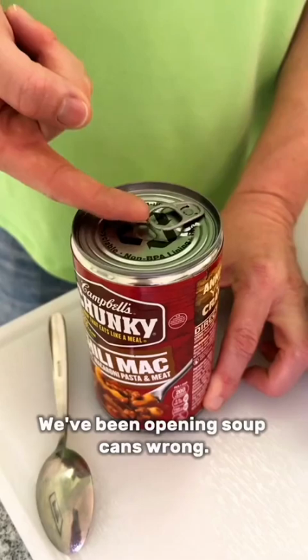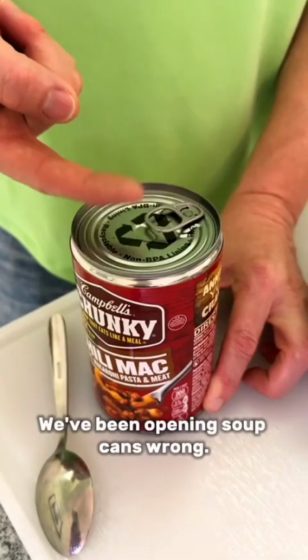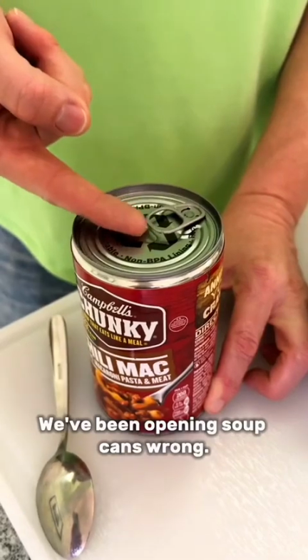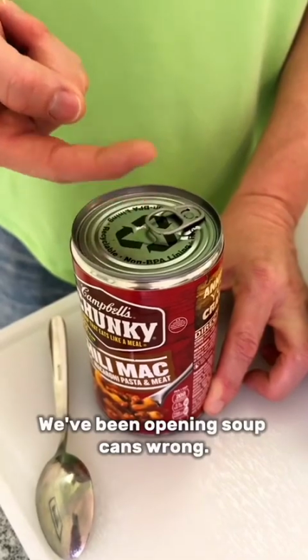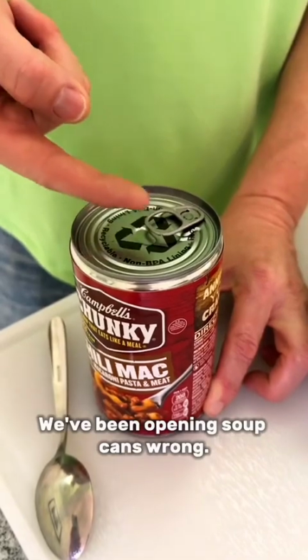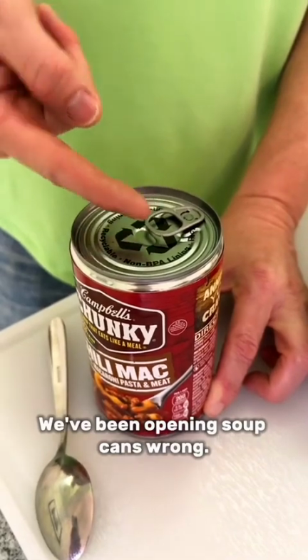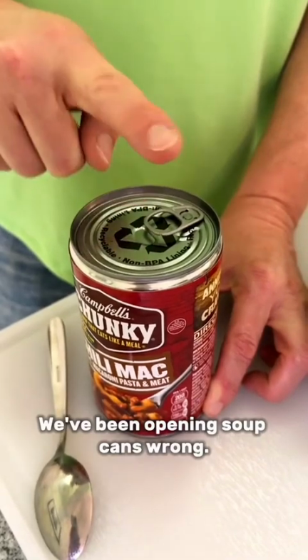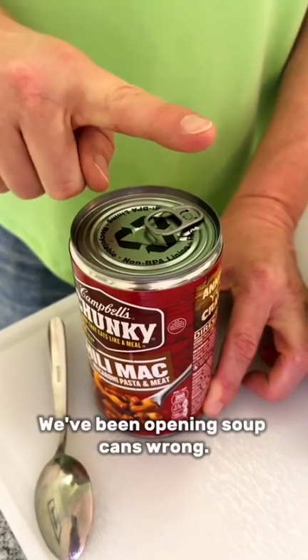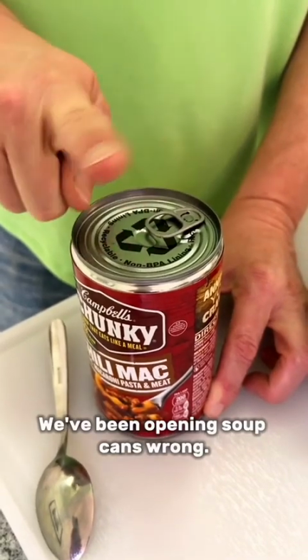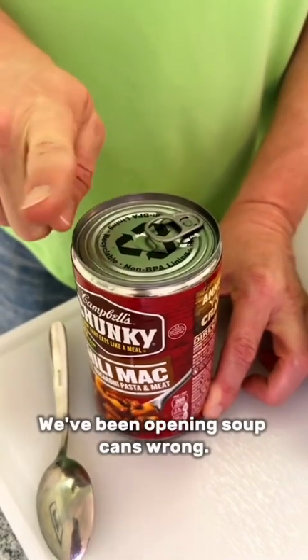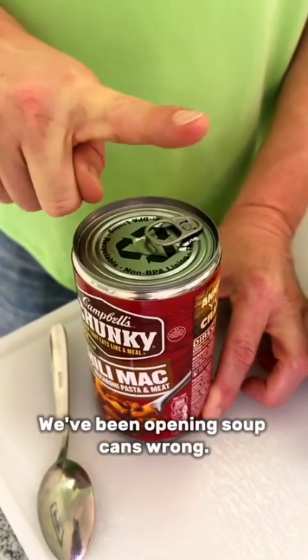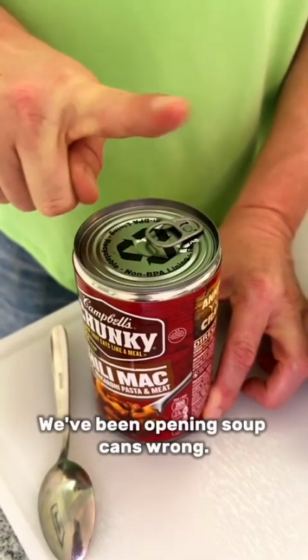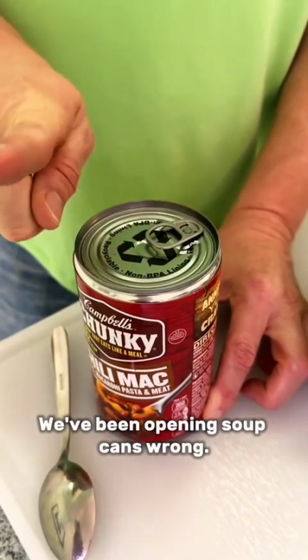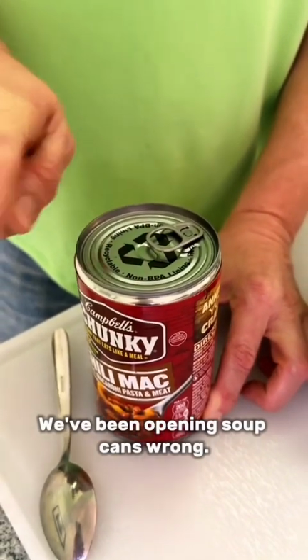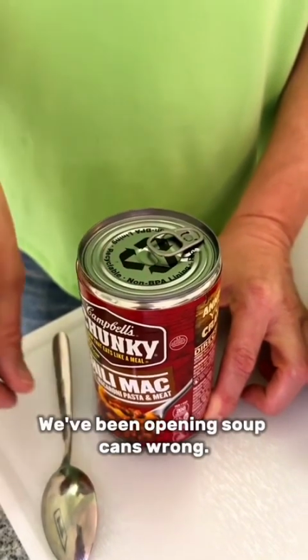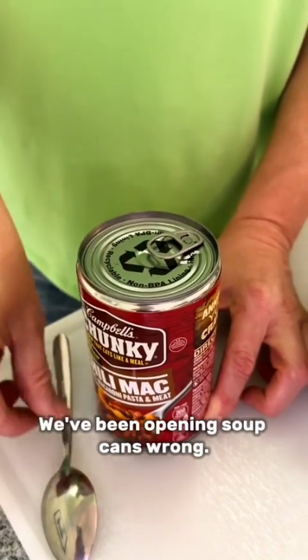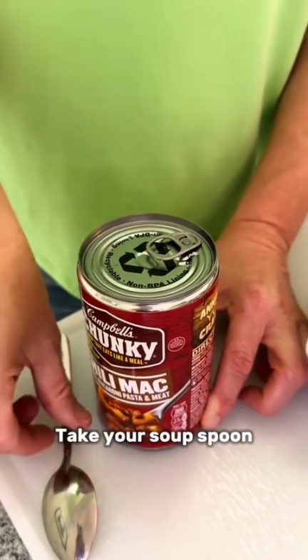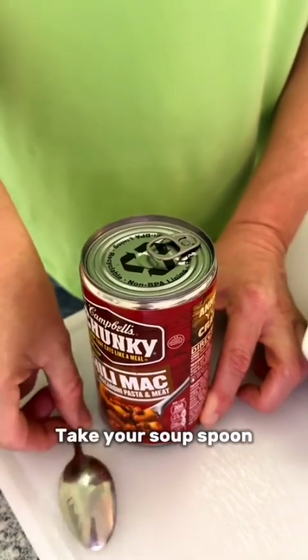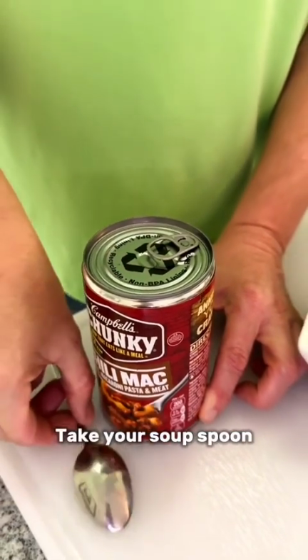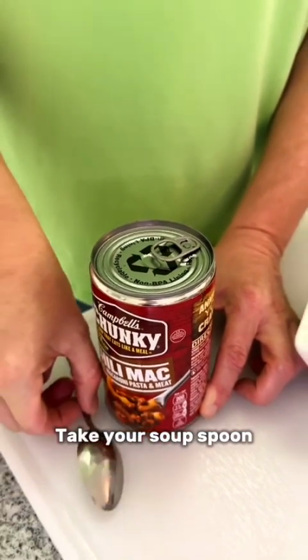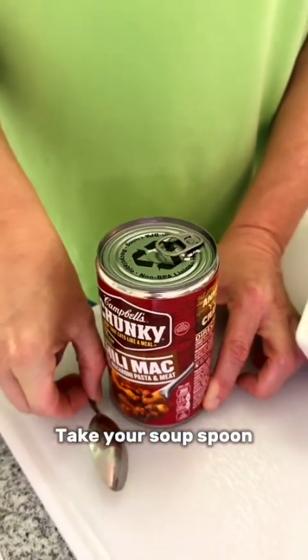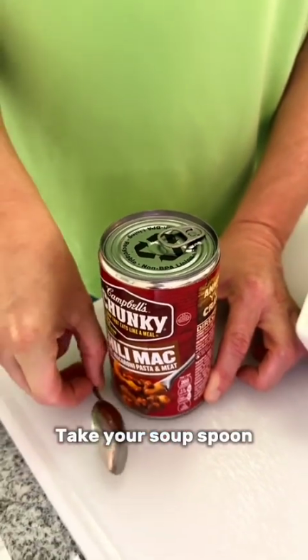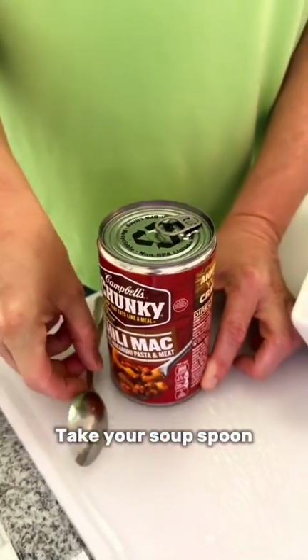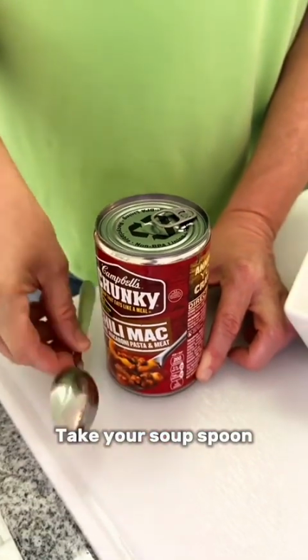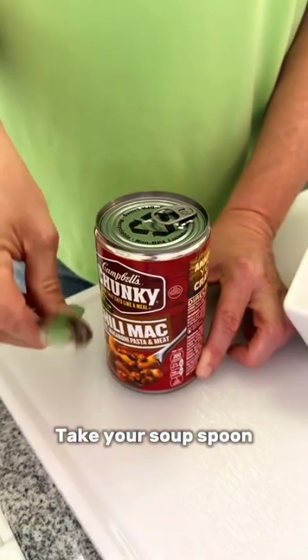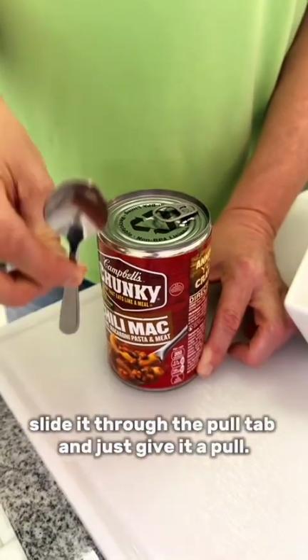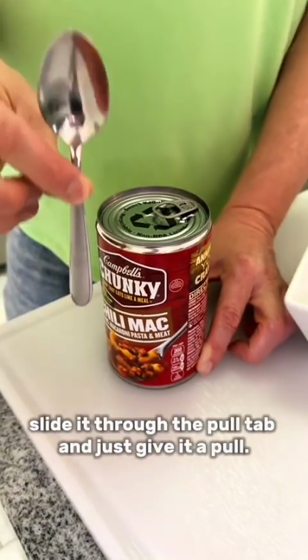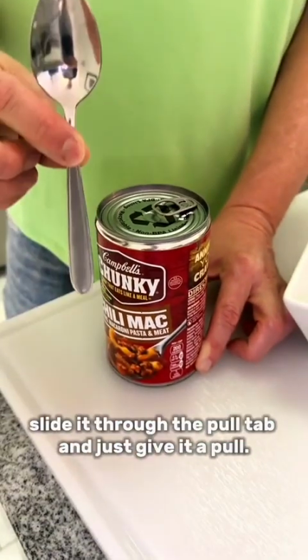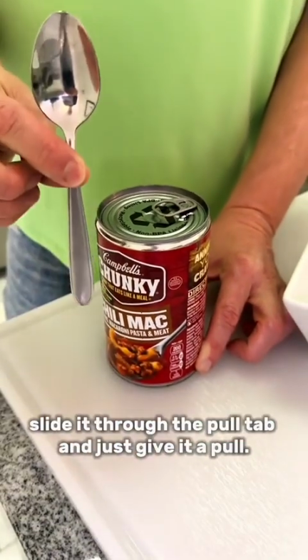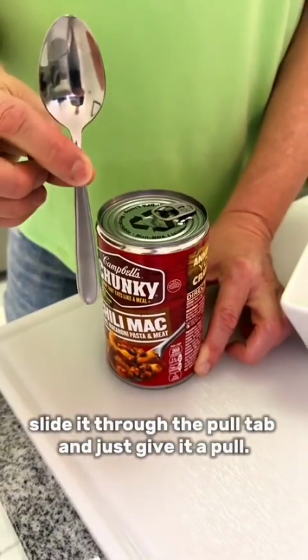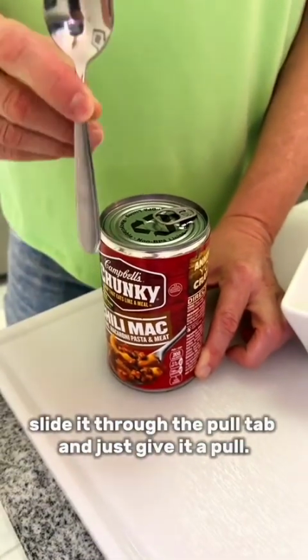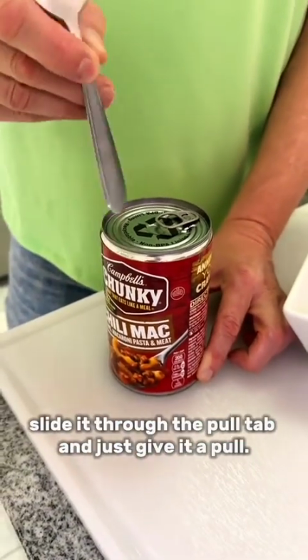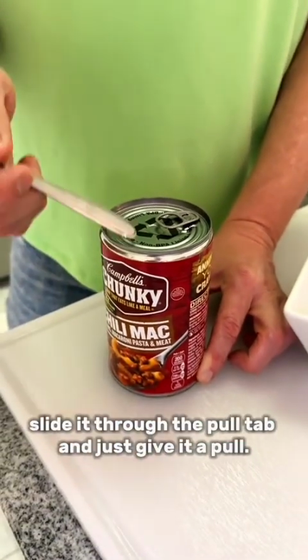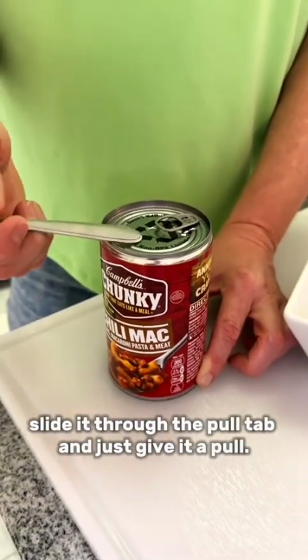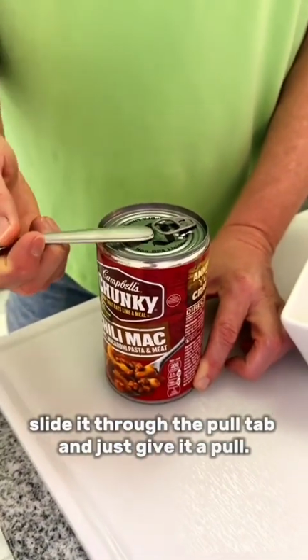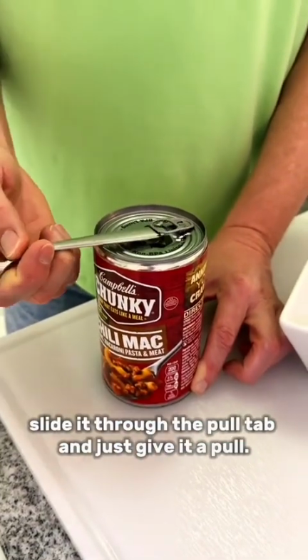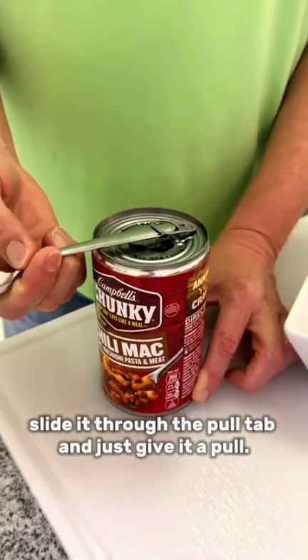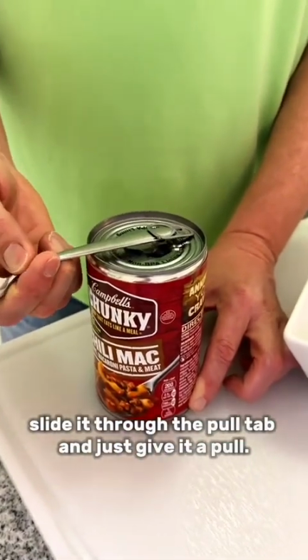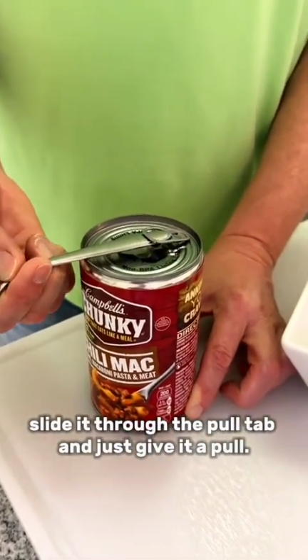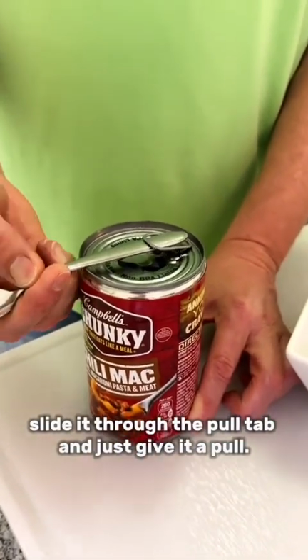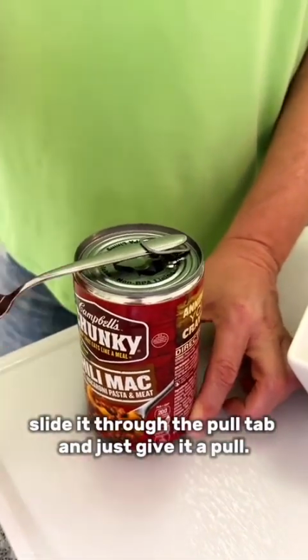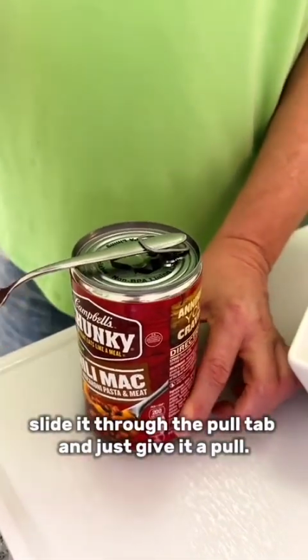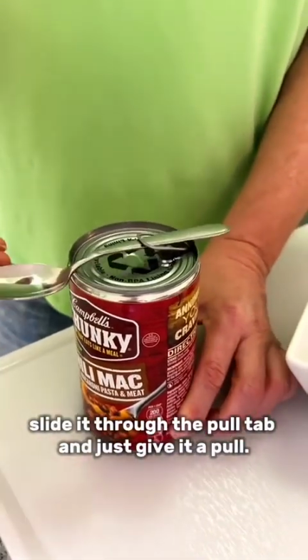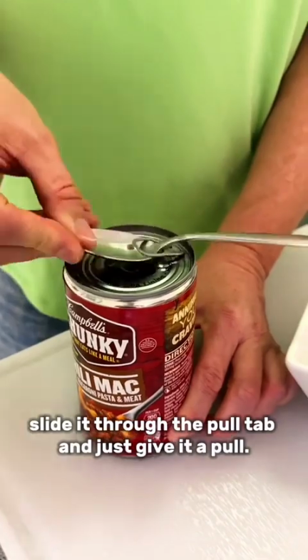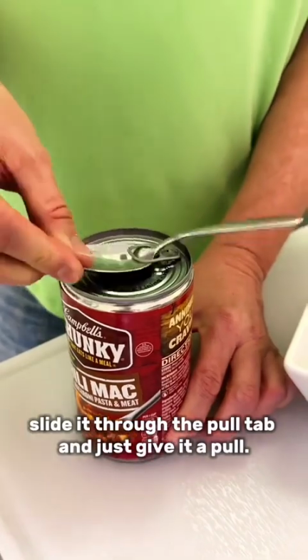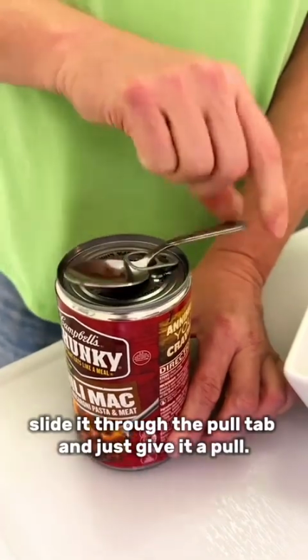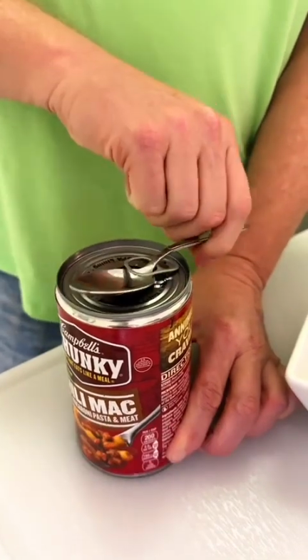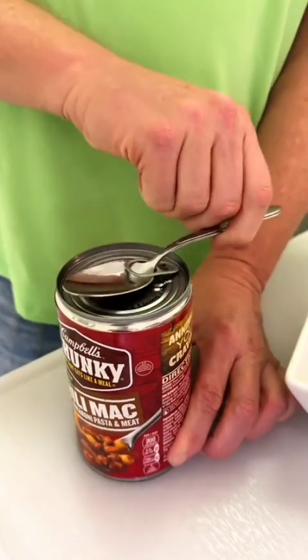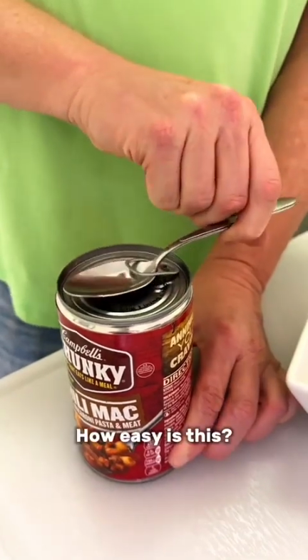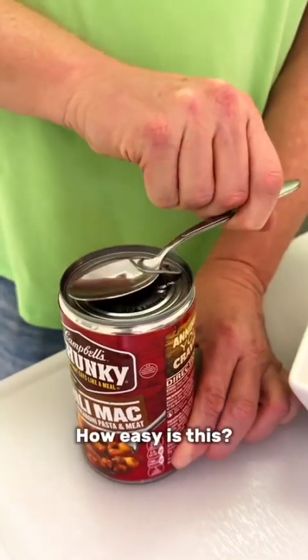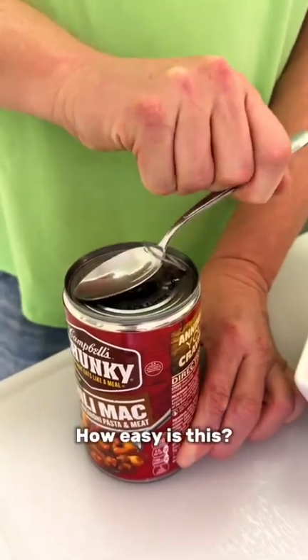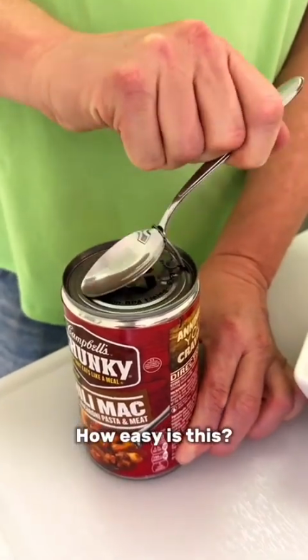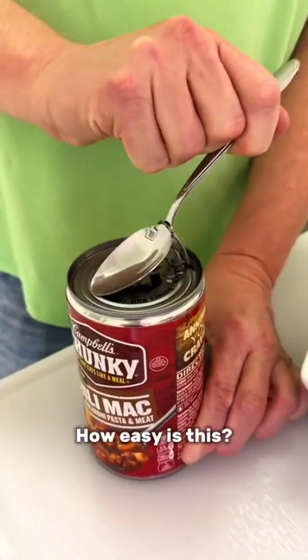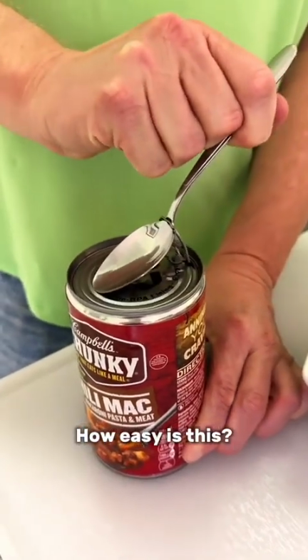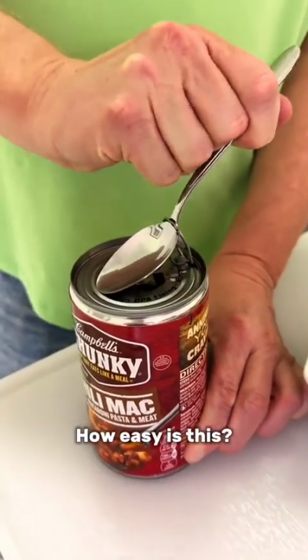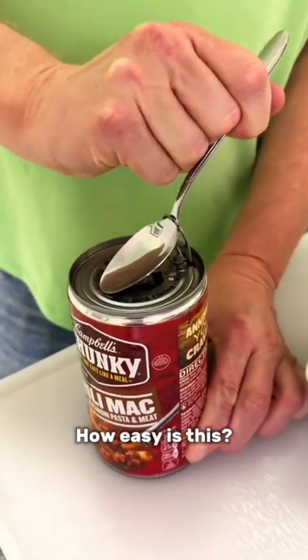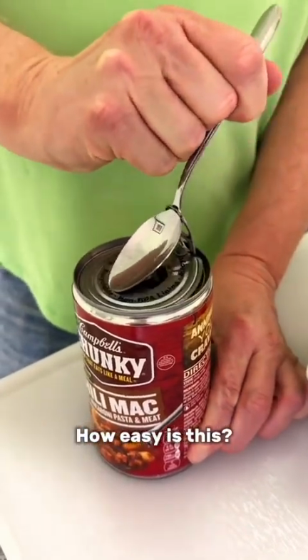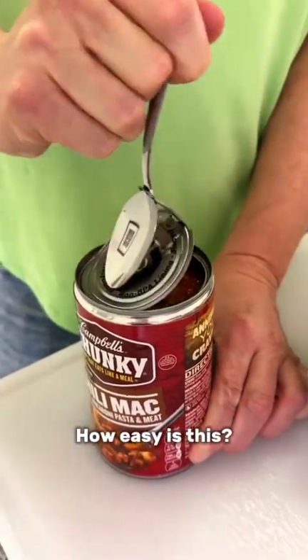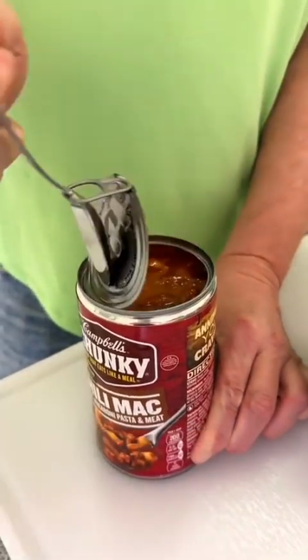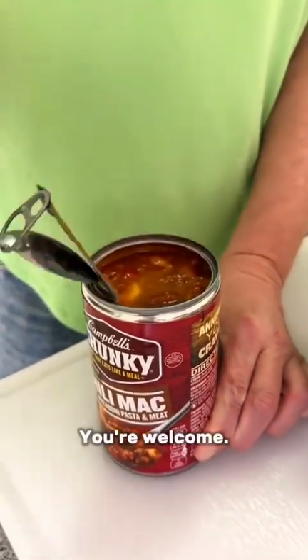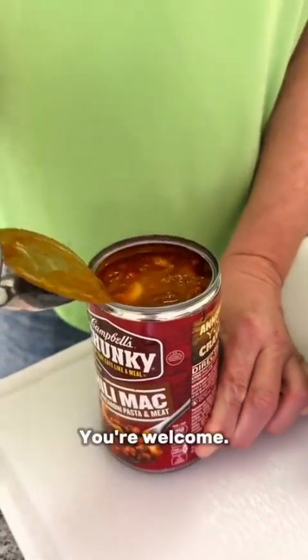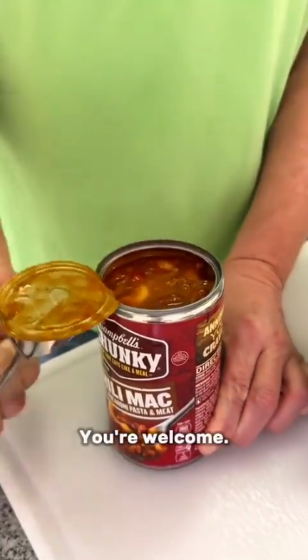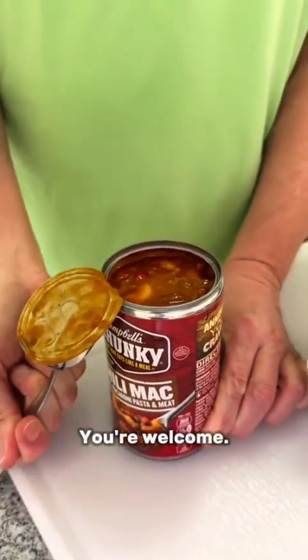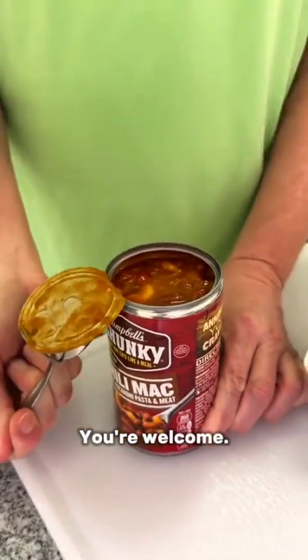You've been opening soup cans wrong. Take your soup spoon, slide it through the pull tab, and just give it a pull. How easy is this? You're welcome.